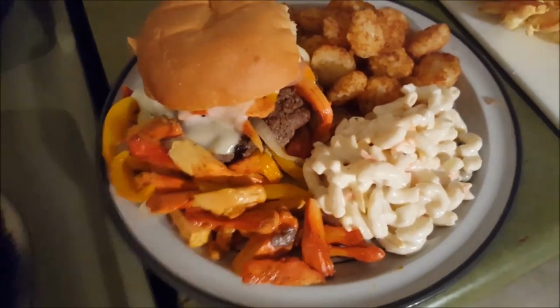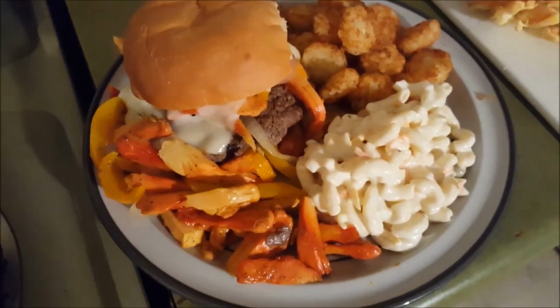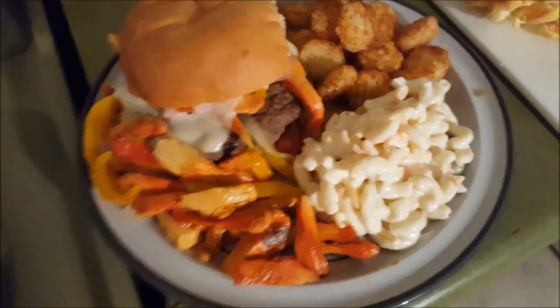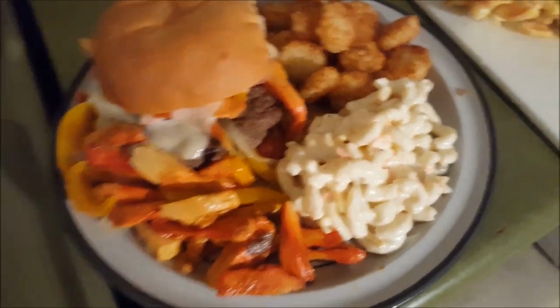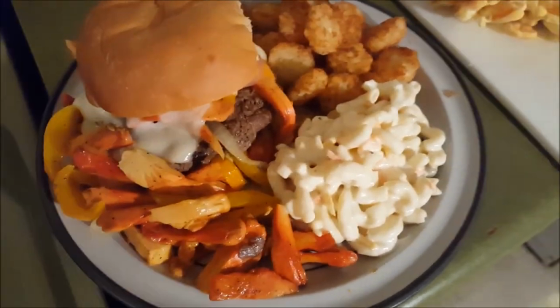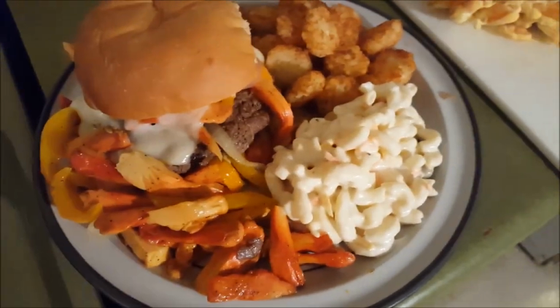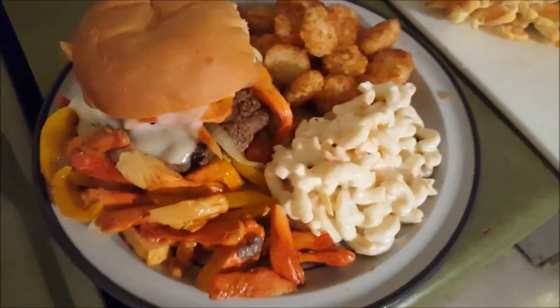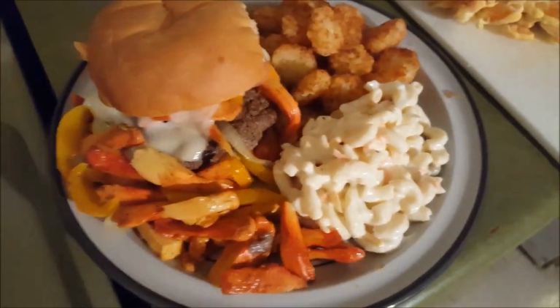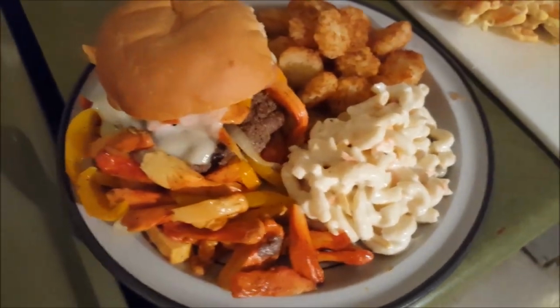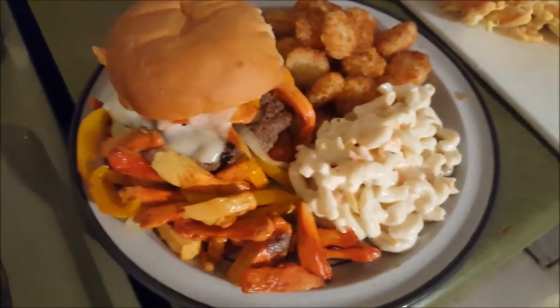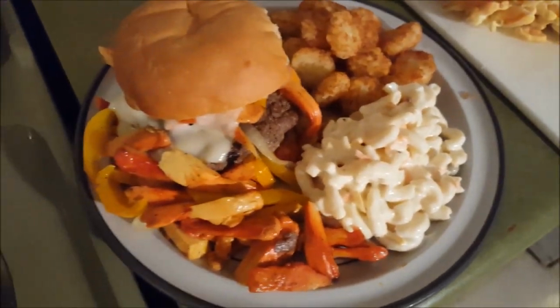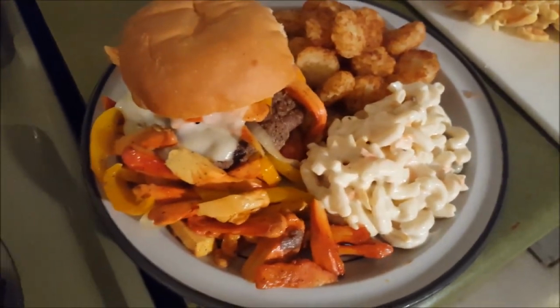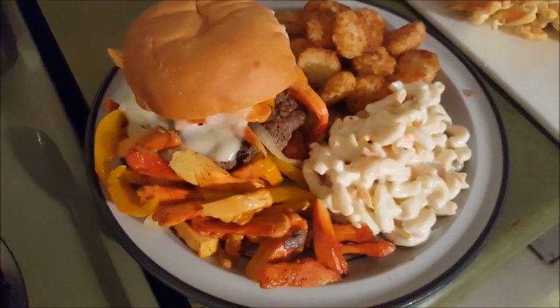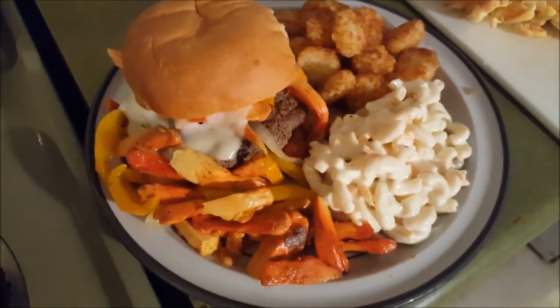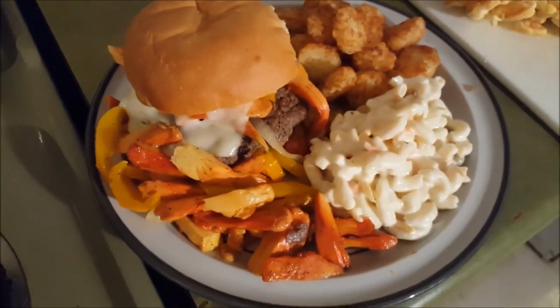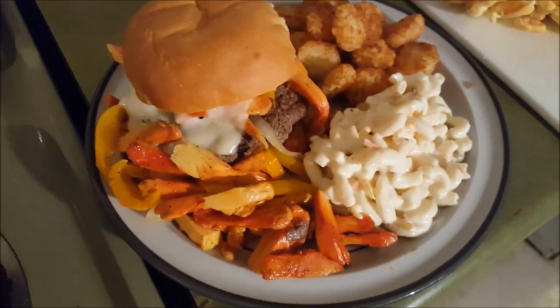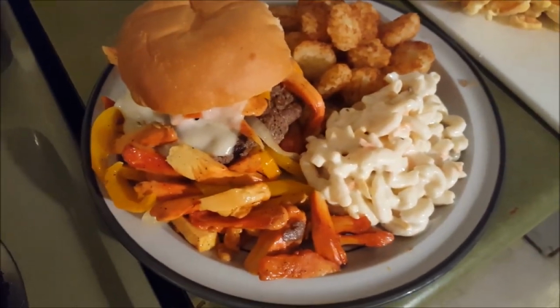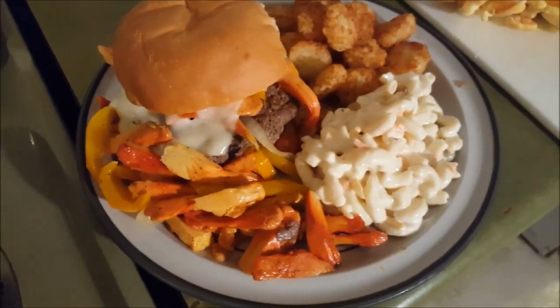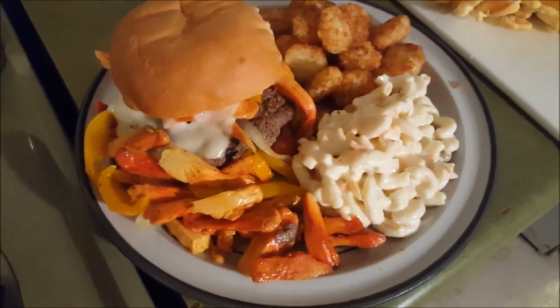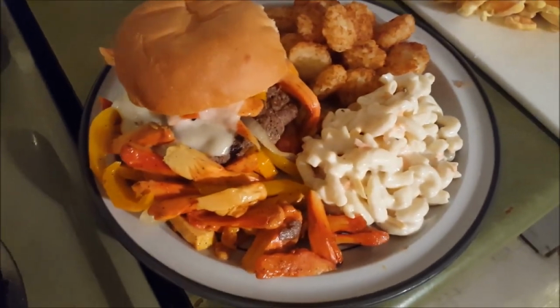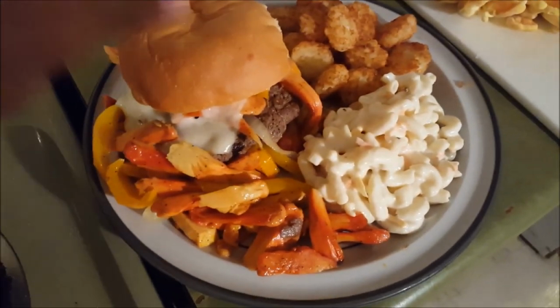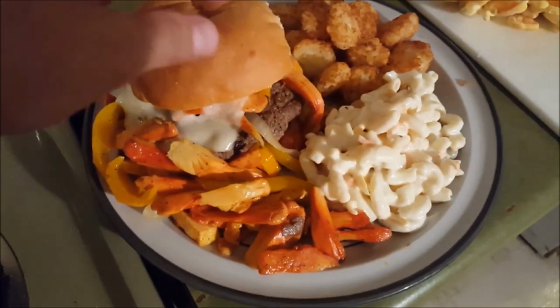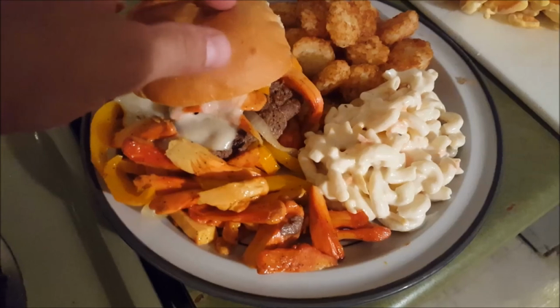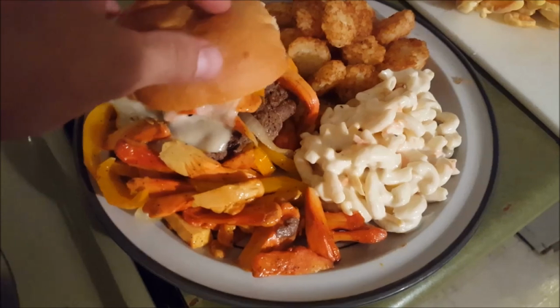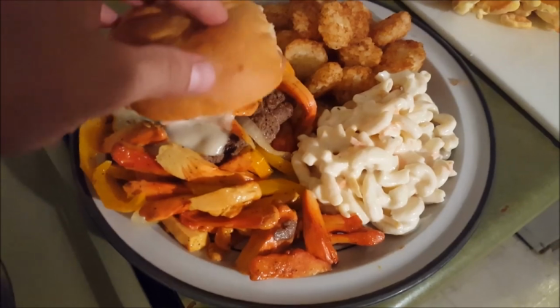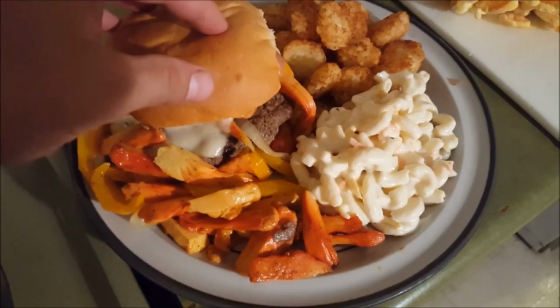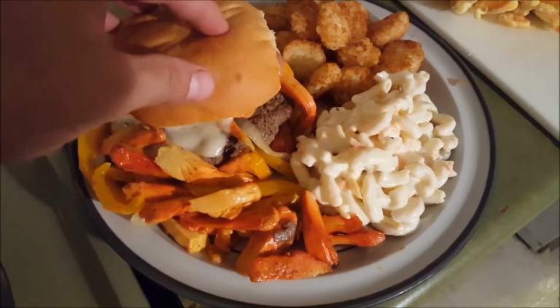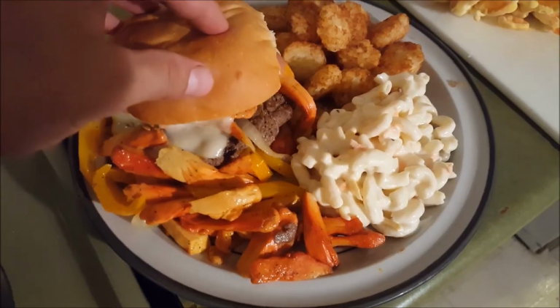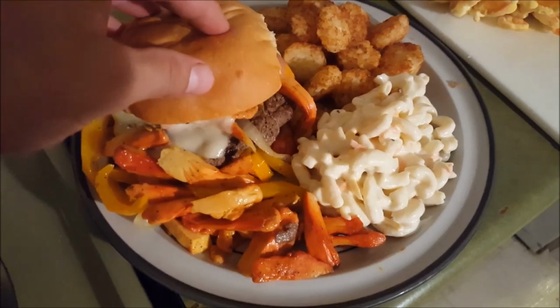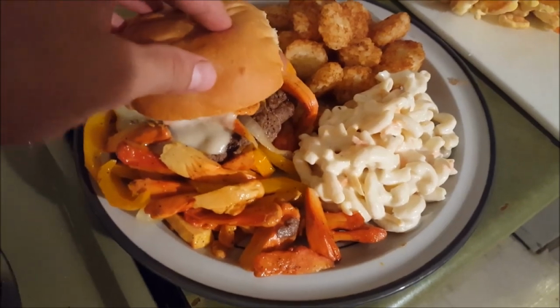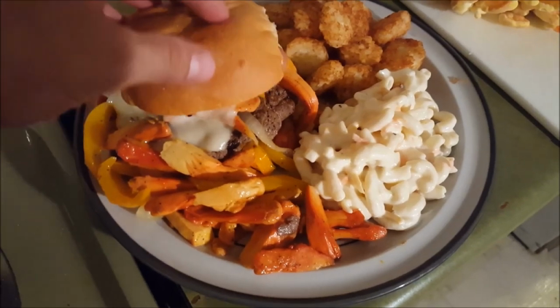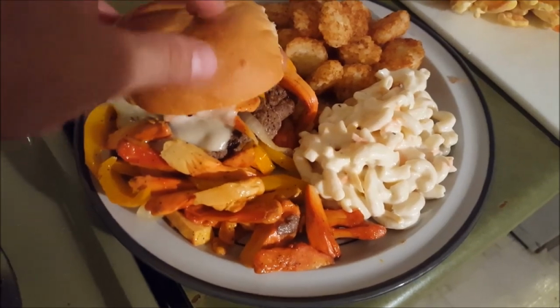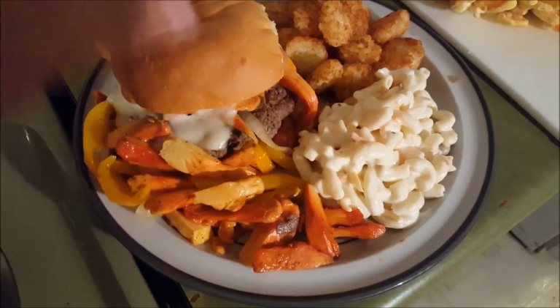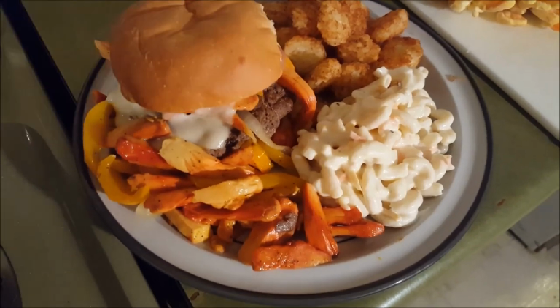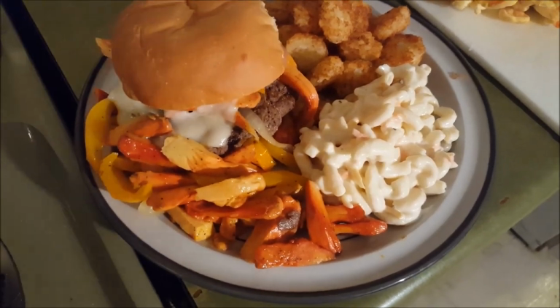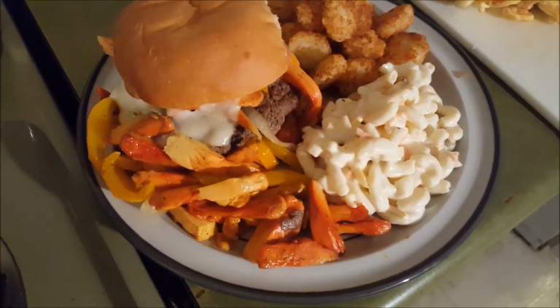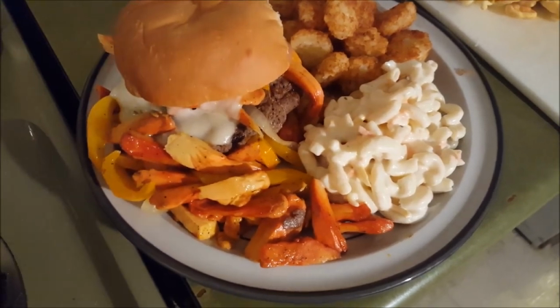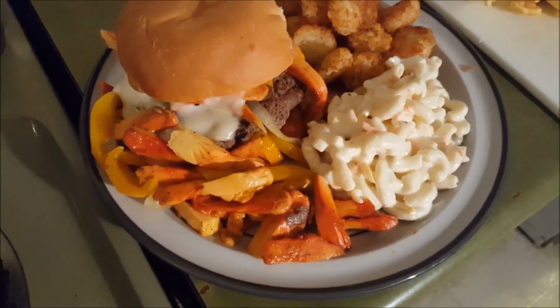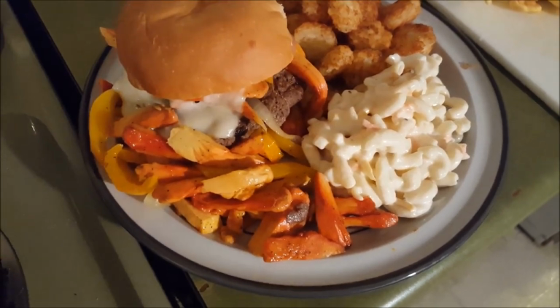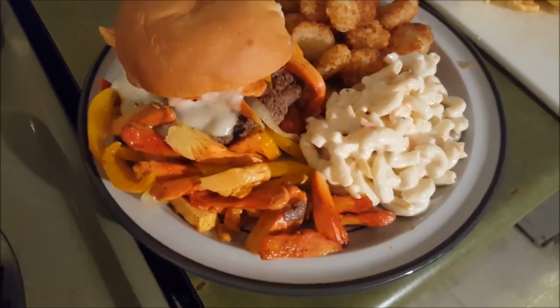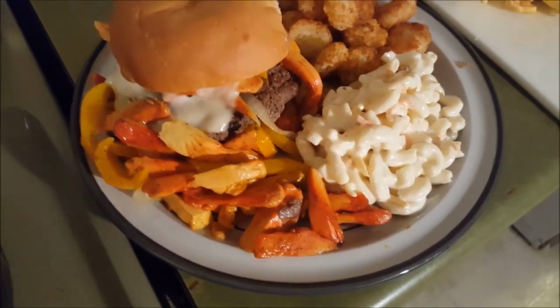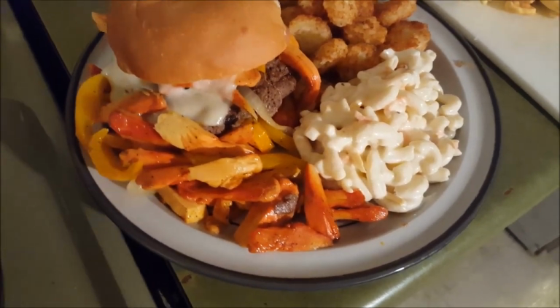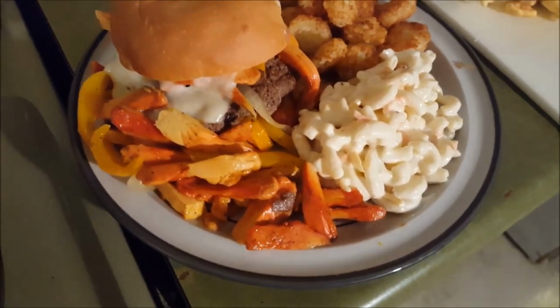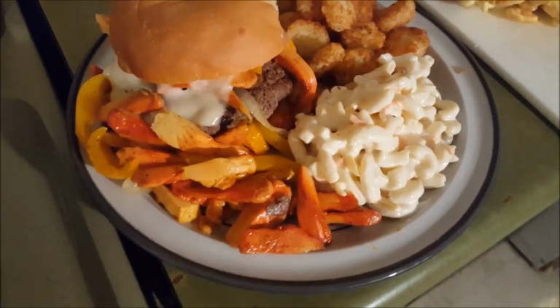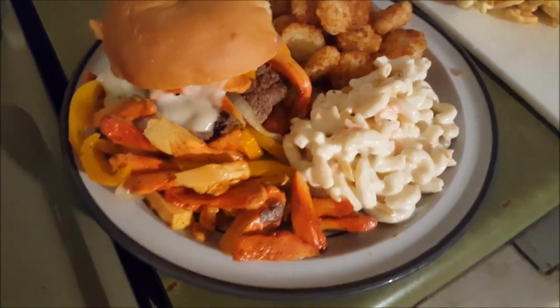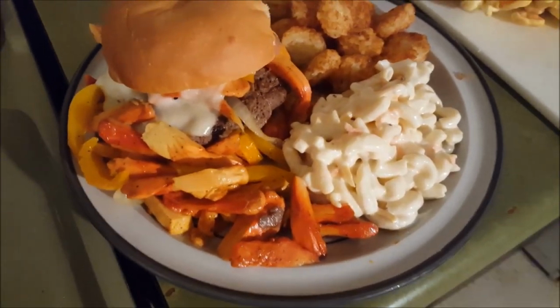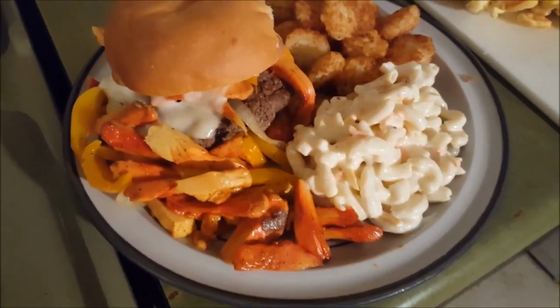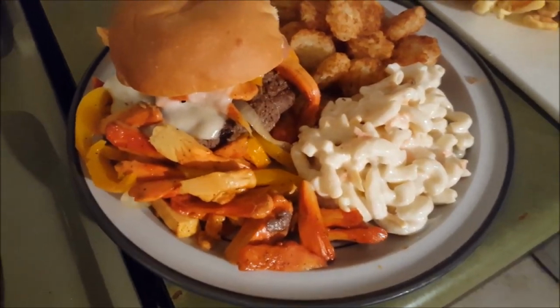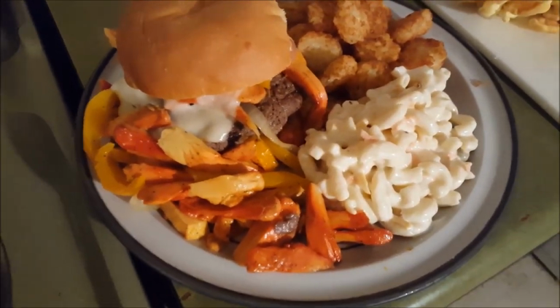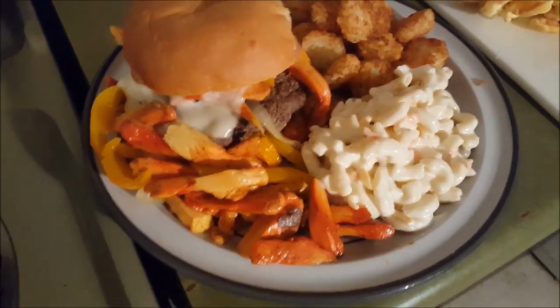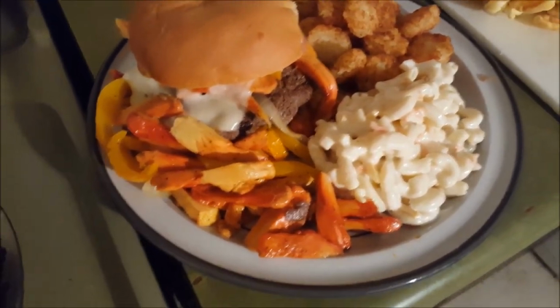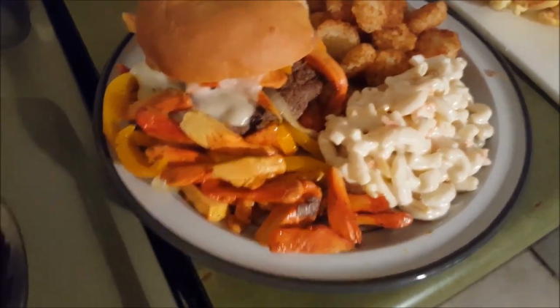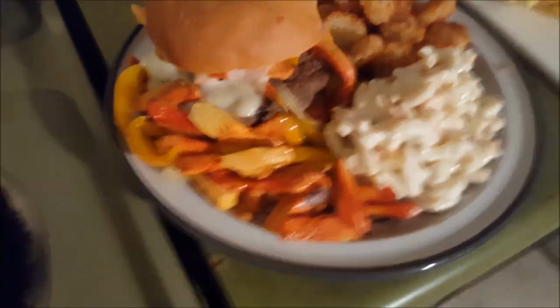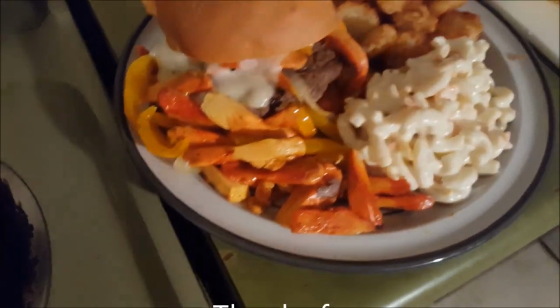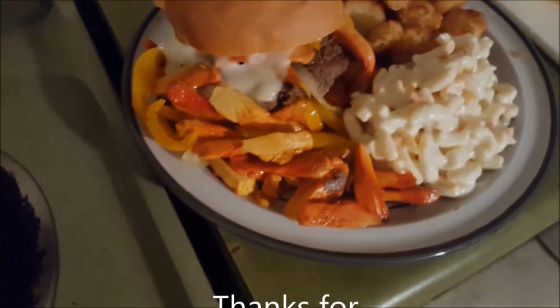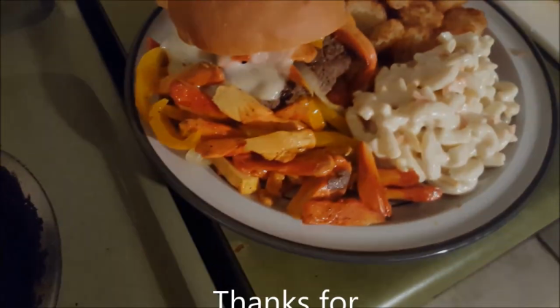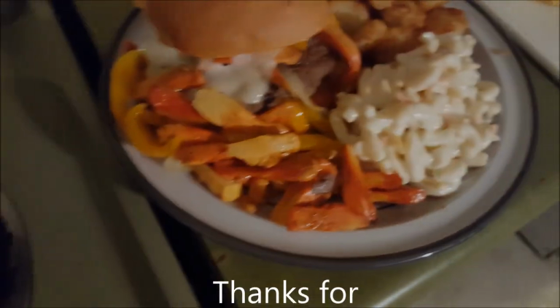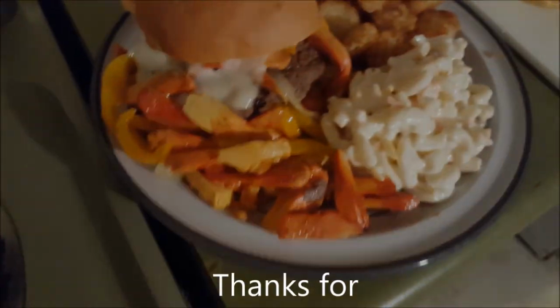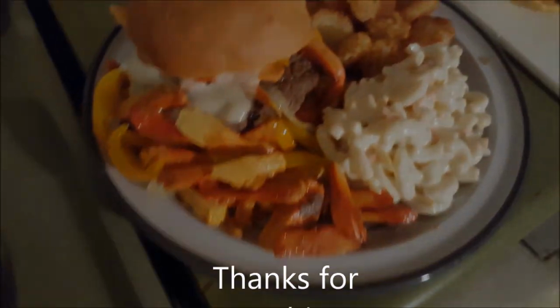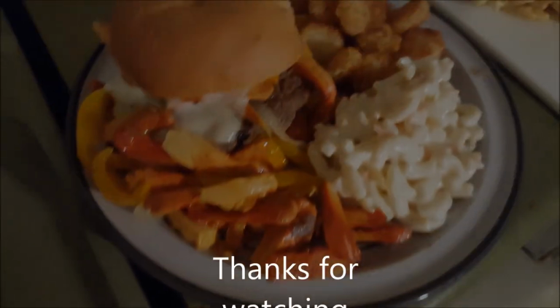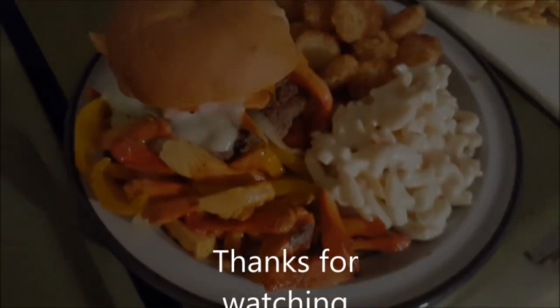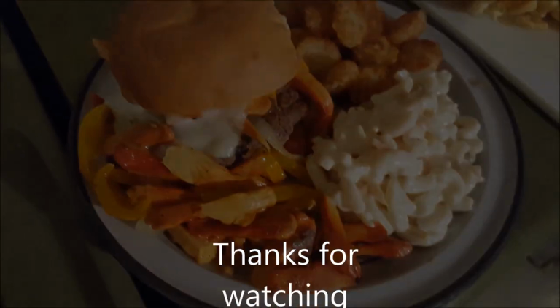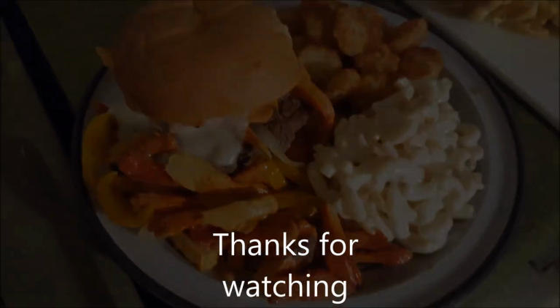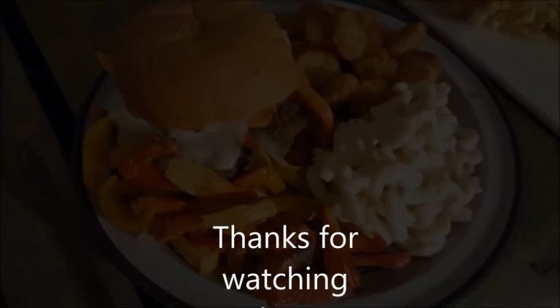You really can't get a better meal than this. Thank you guys for watching. I'll put out some more videos on cooking some other foods, and we'll see you down the line.